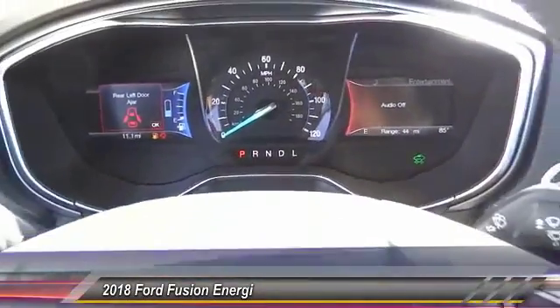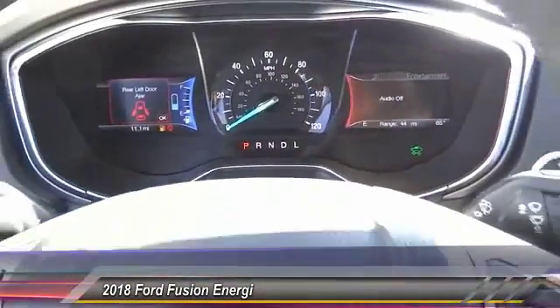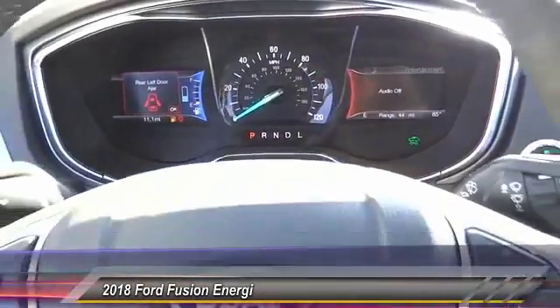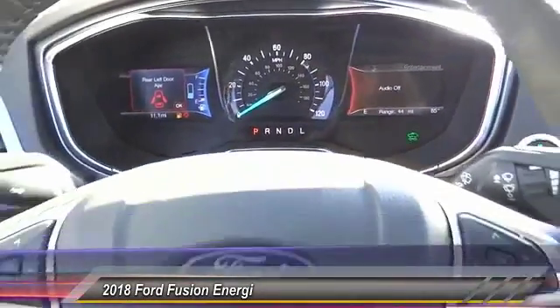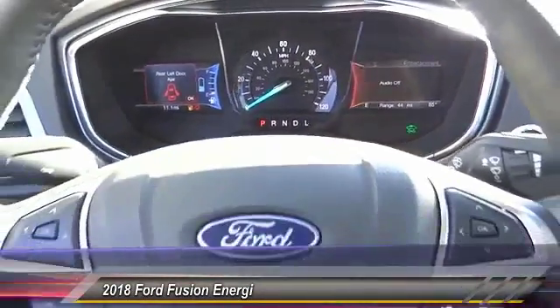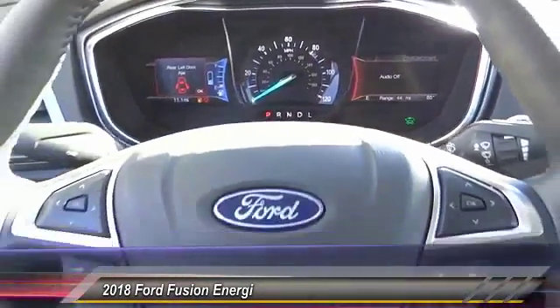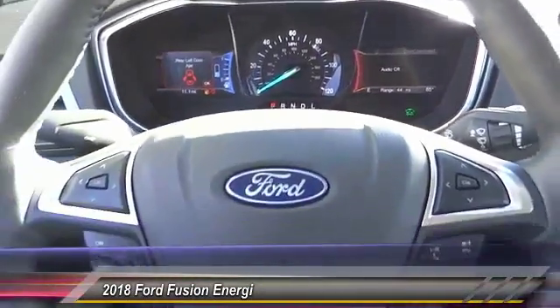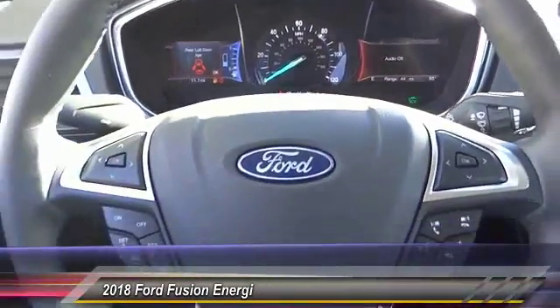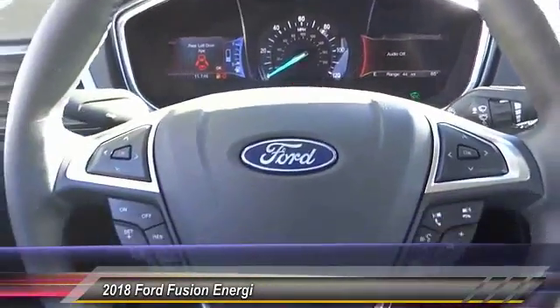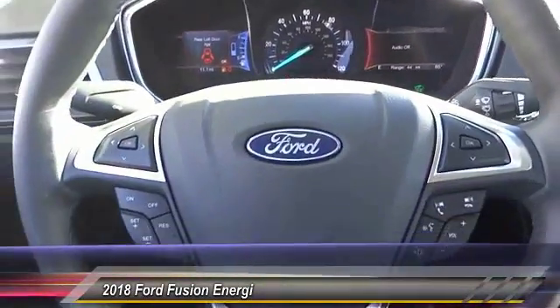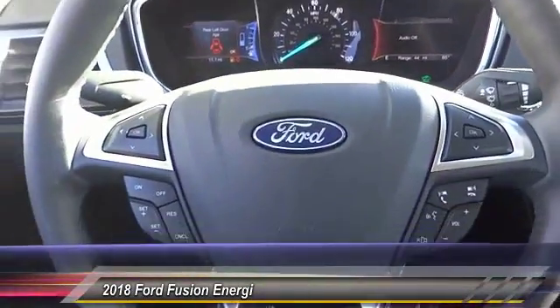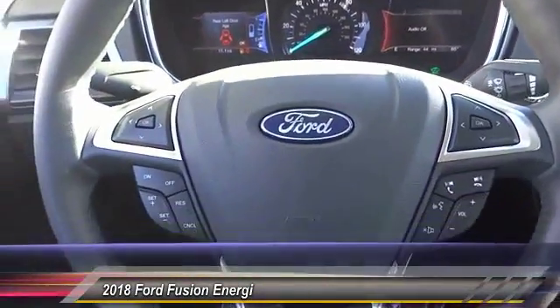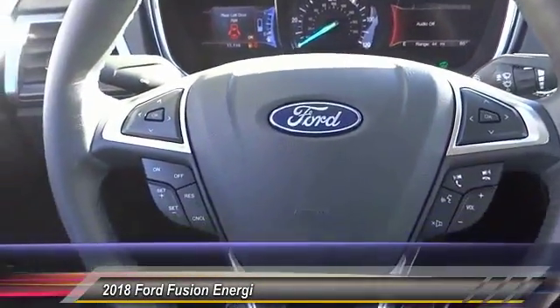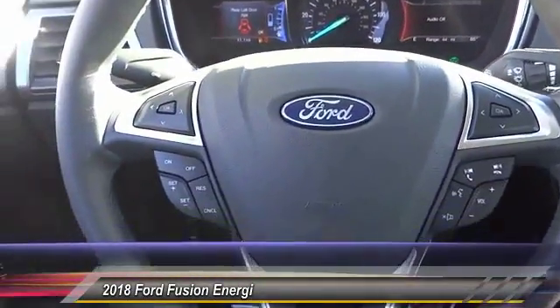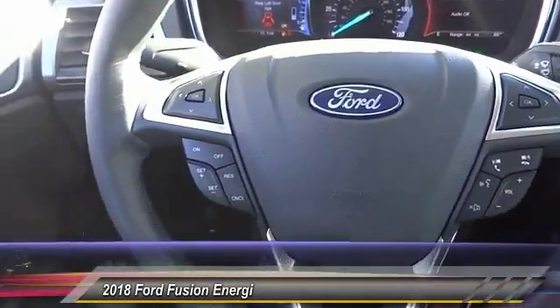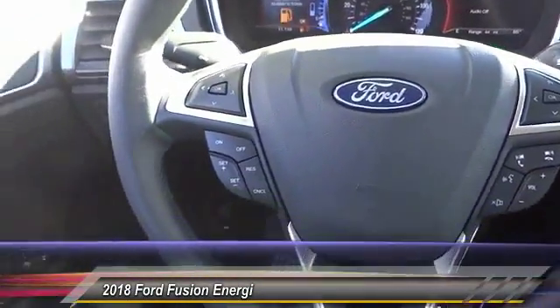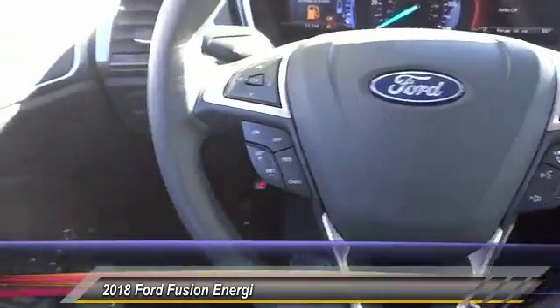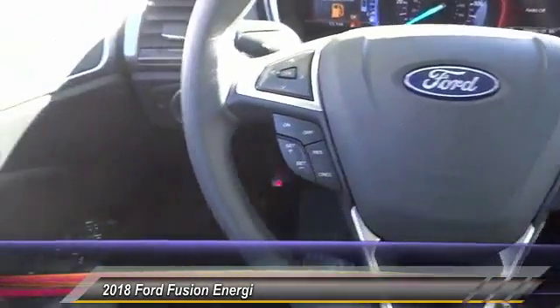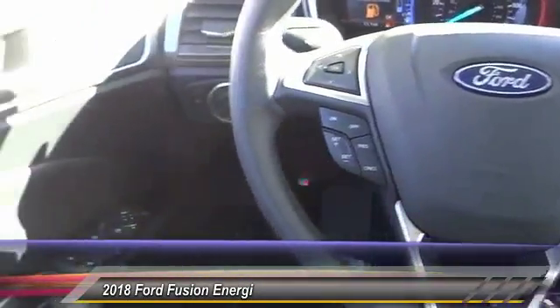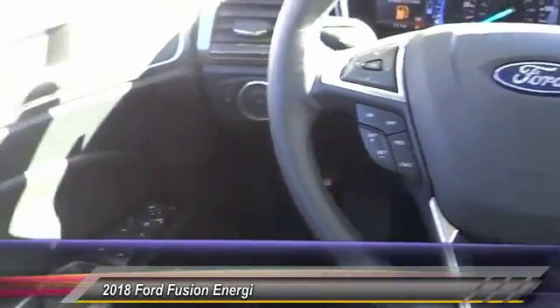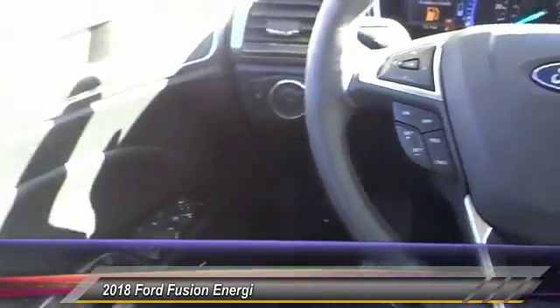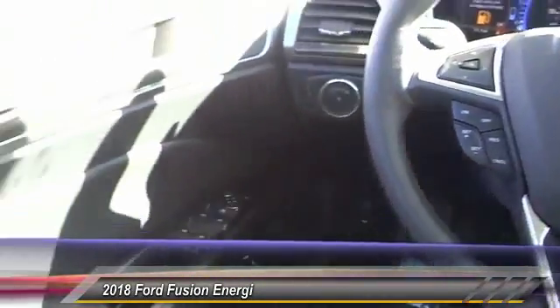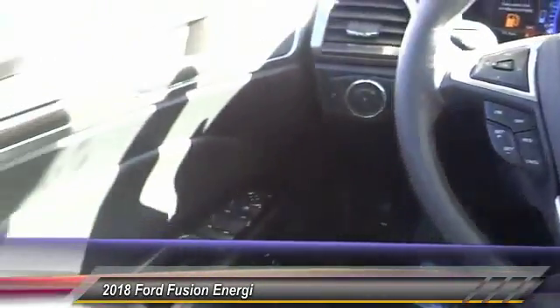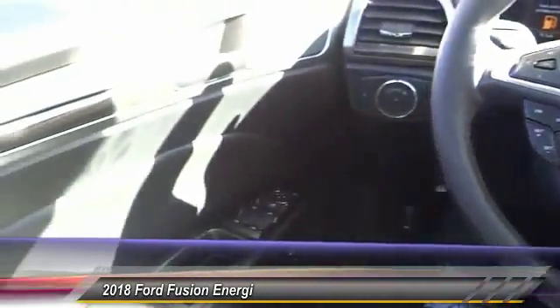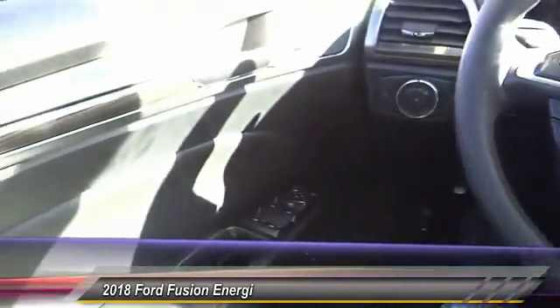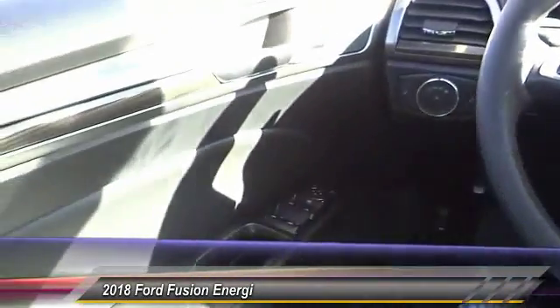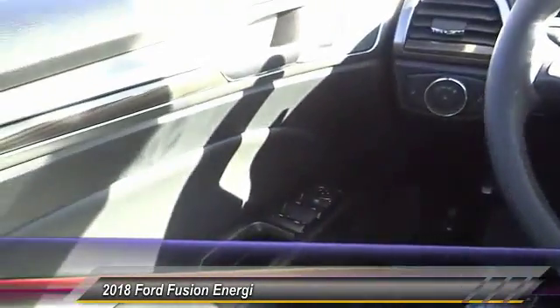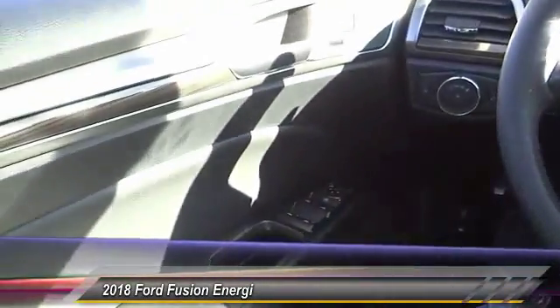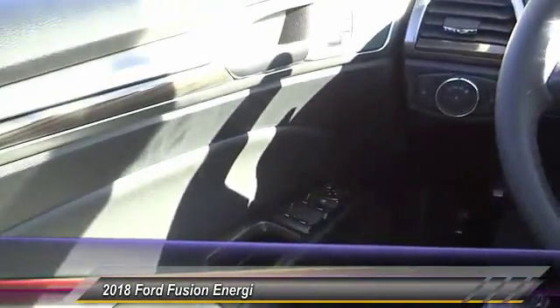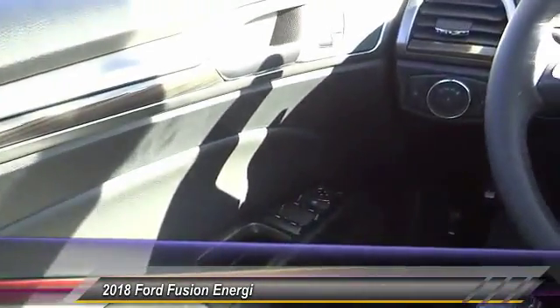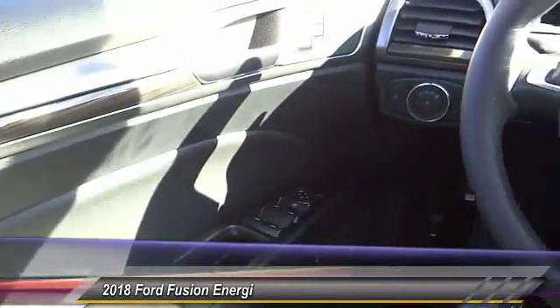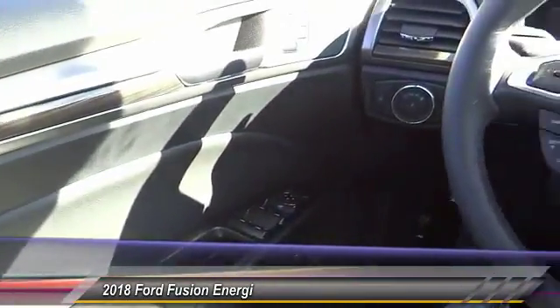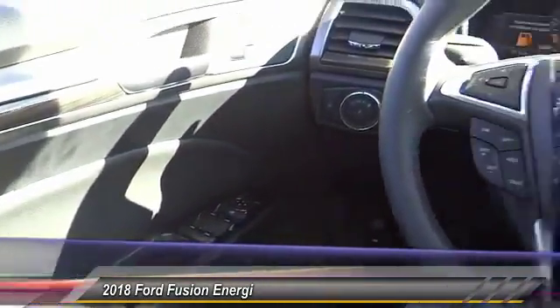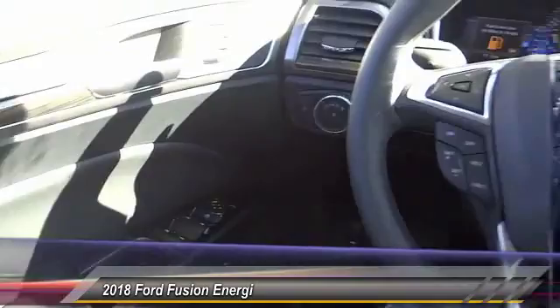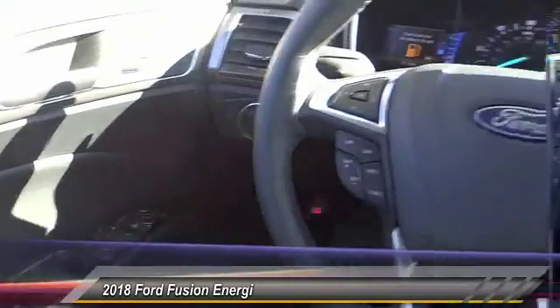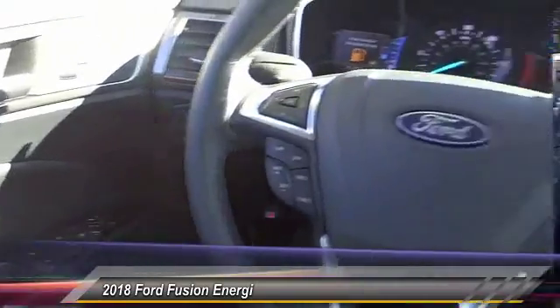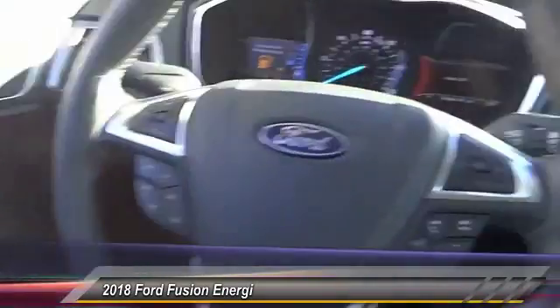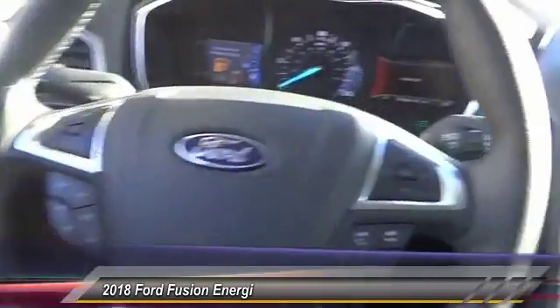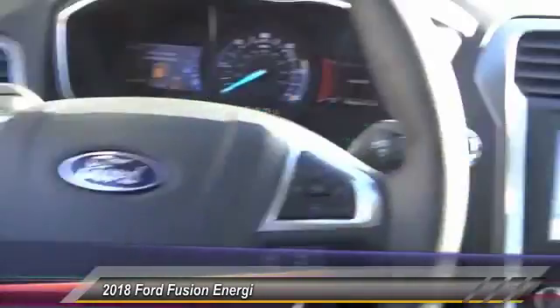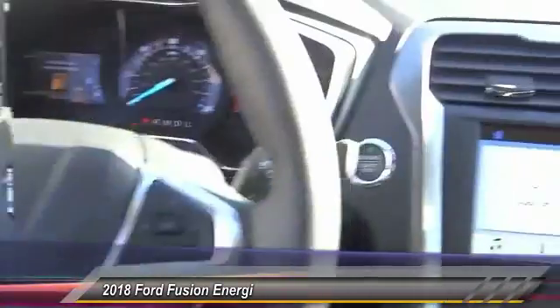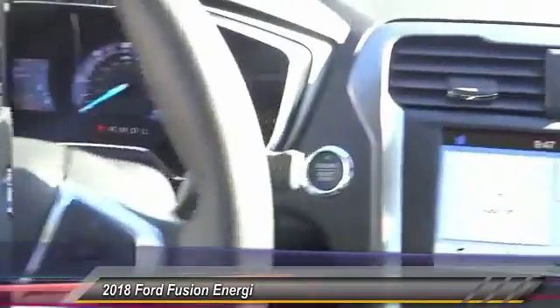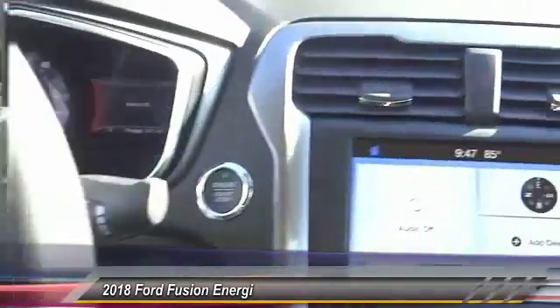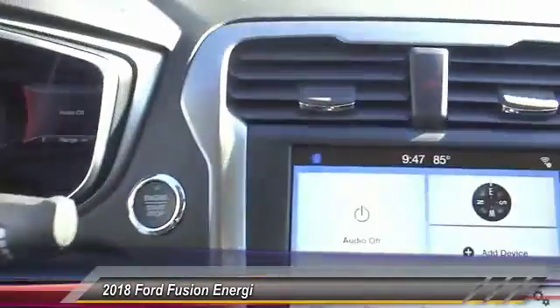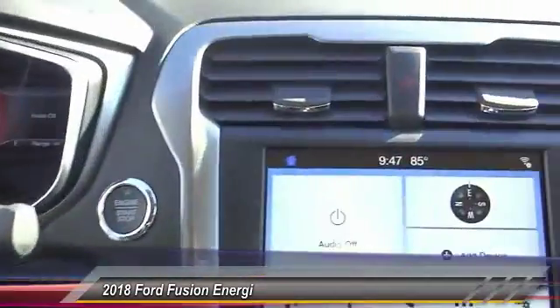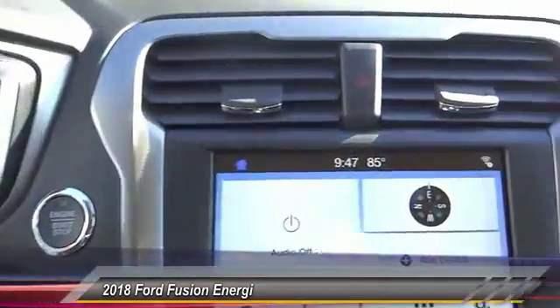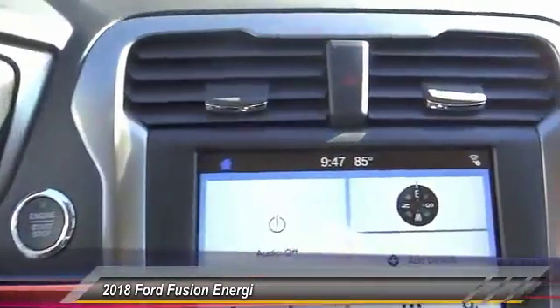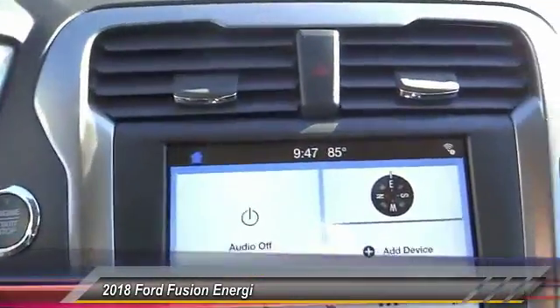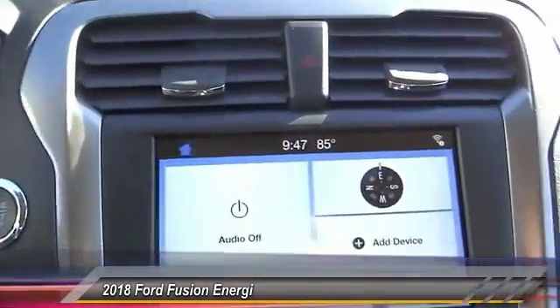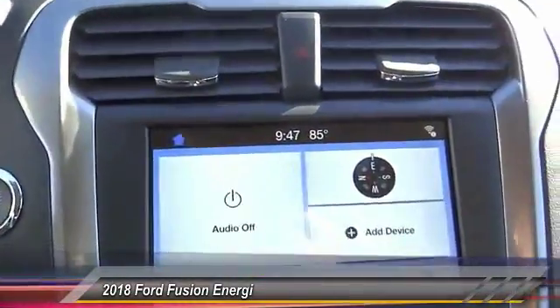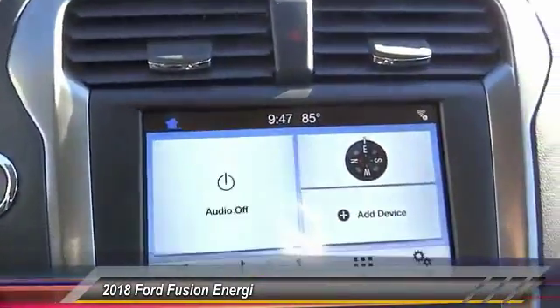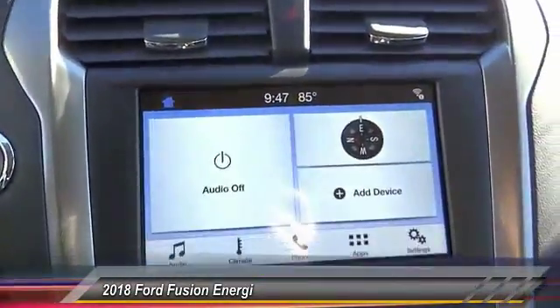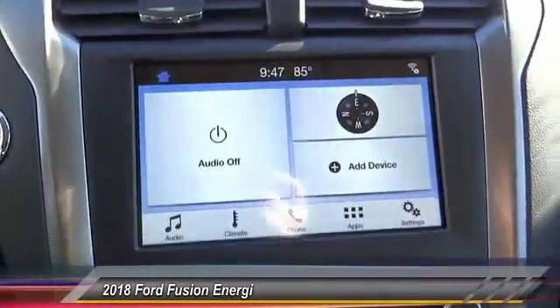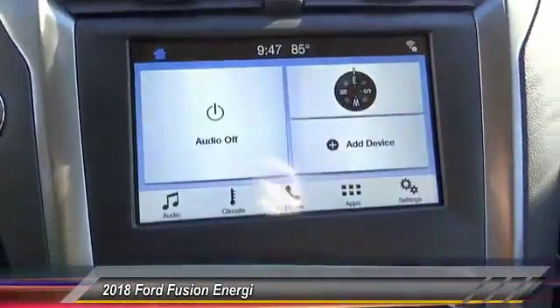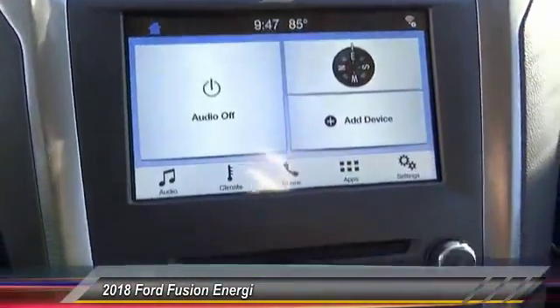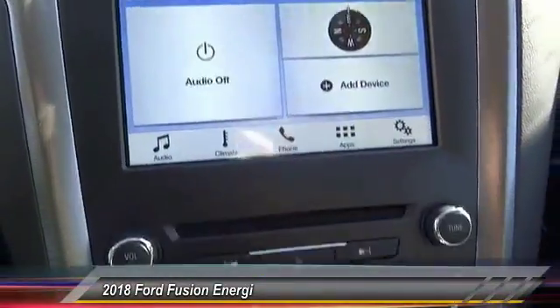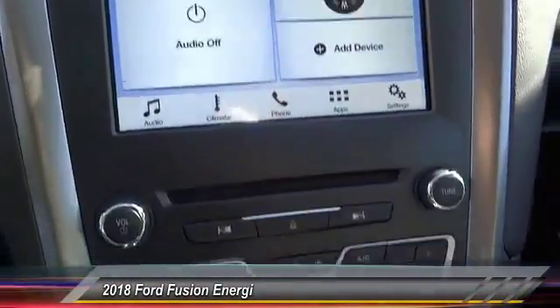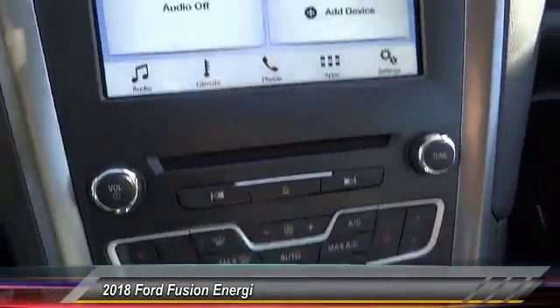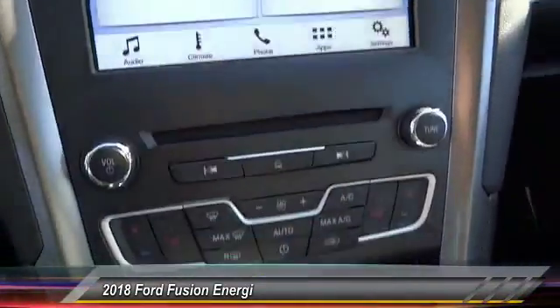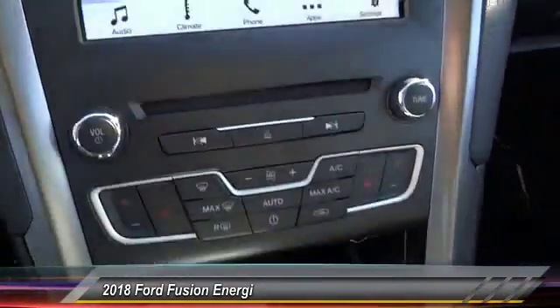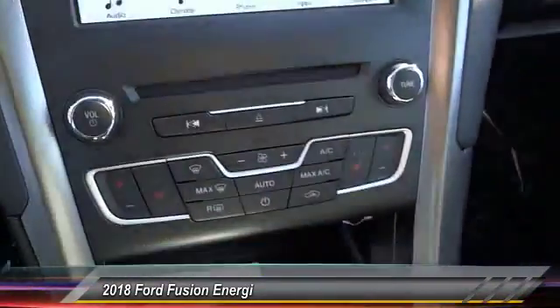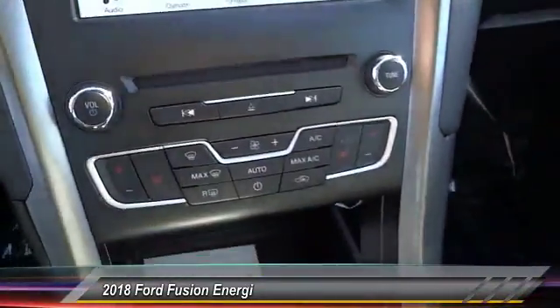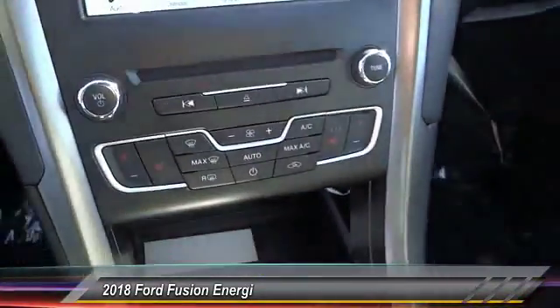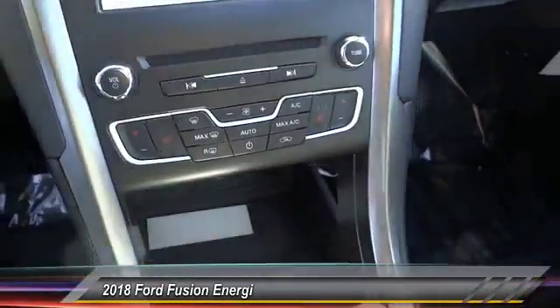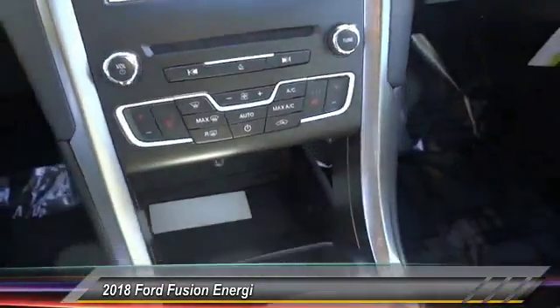CD player, compass. If you like it online, you'll love it in your driveway — take it for a spin today.